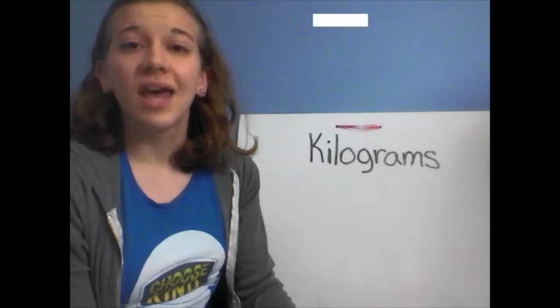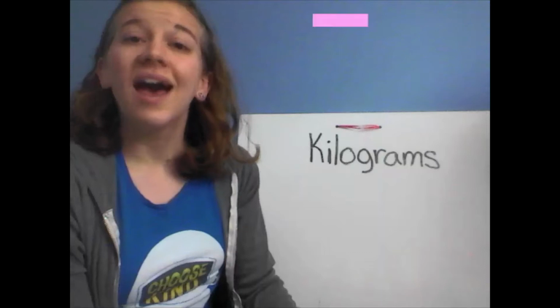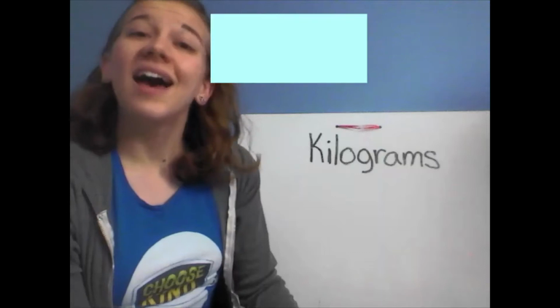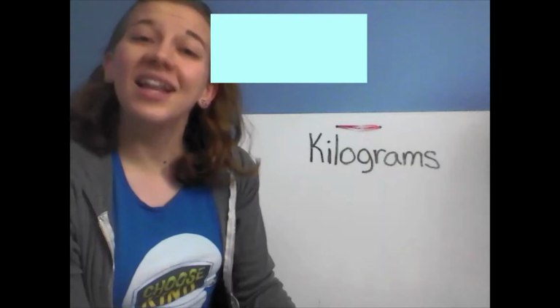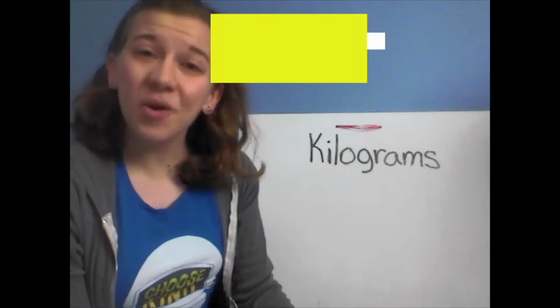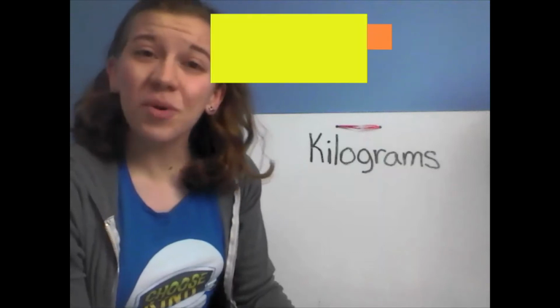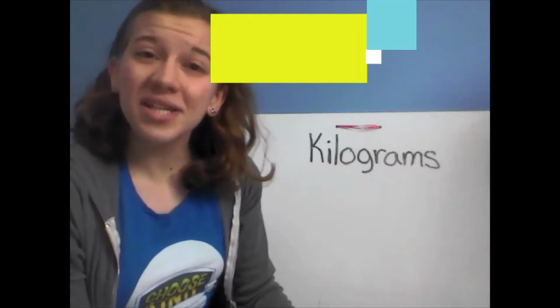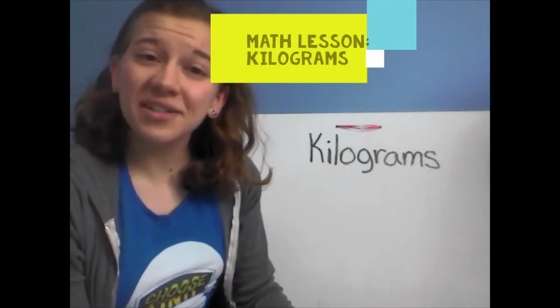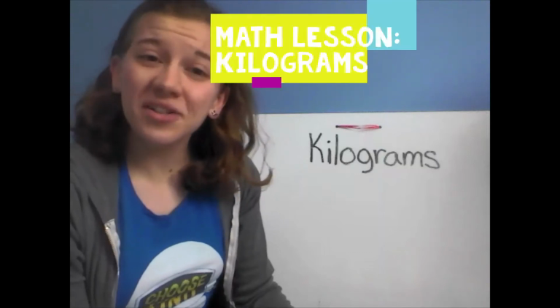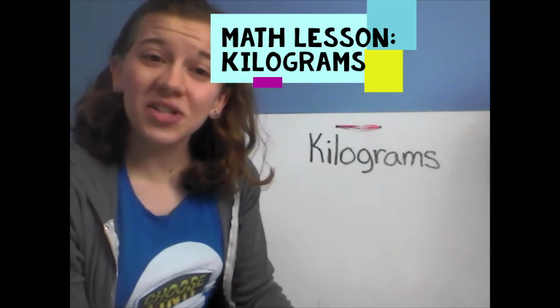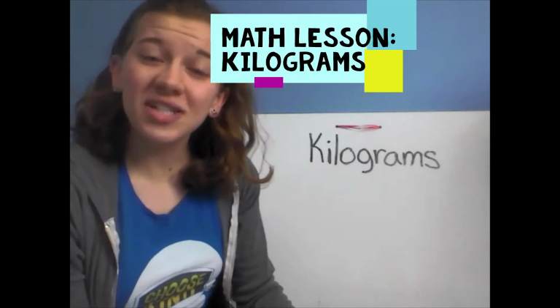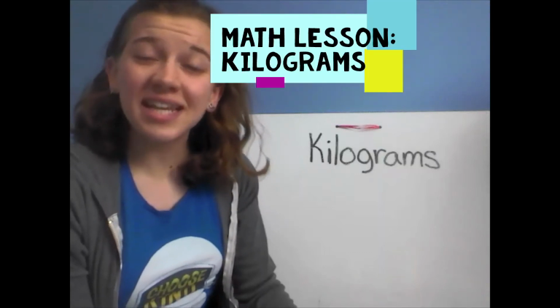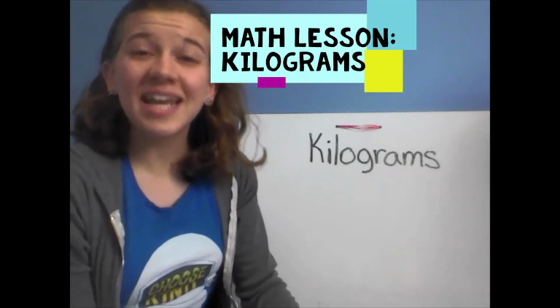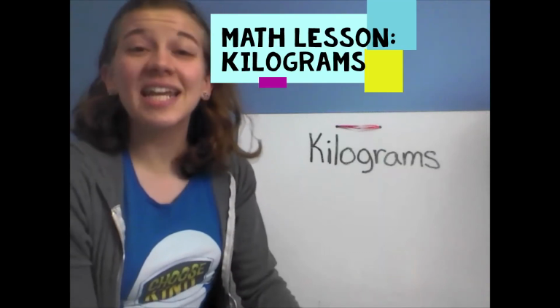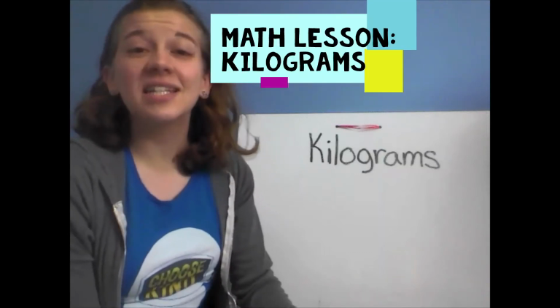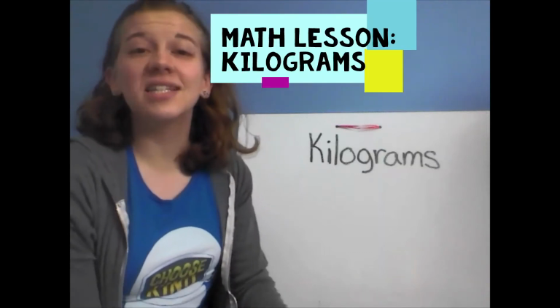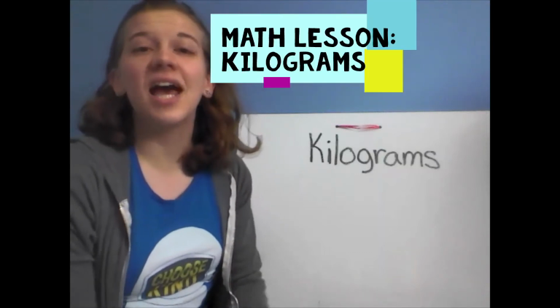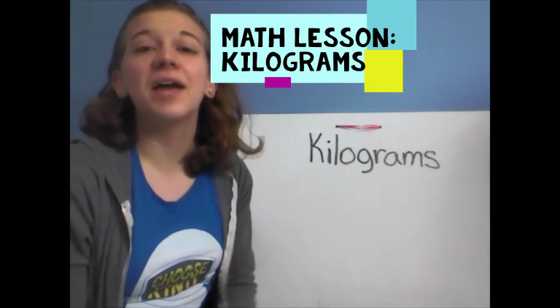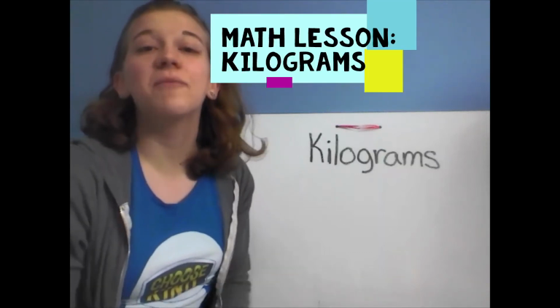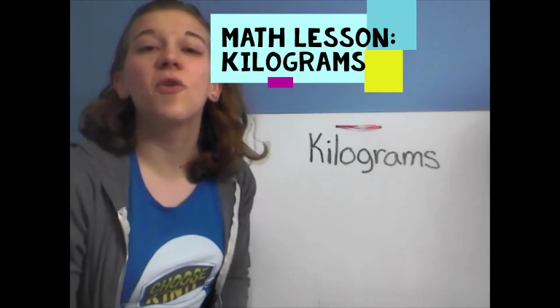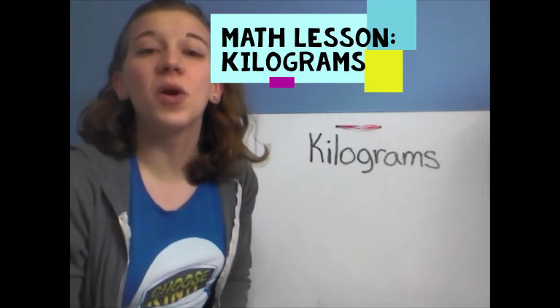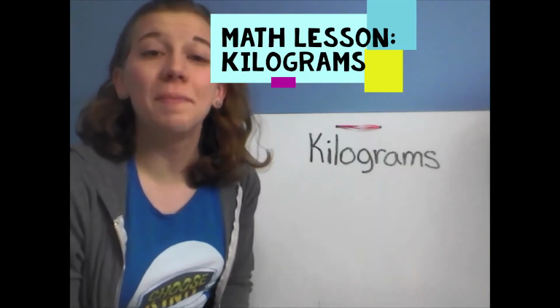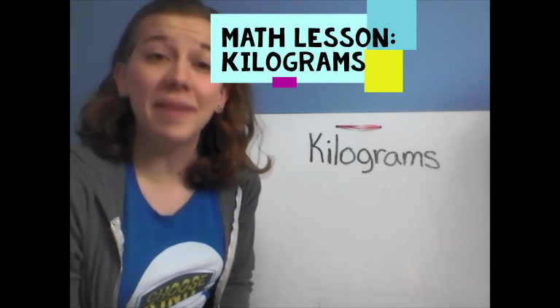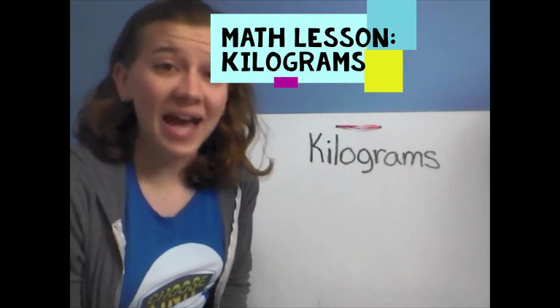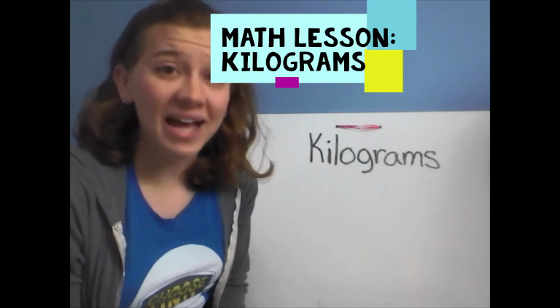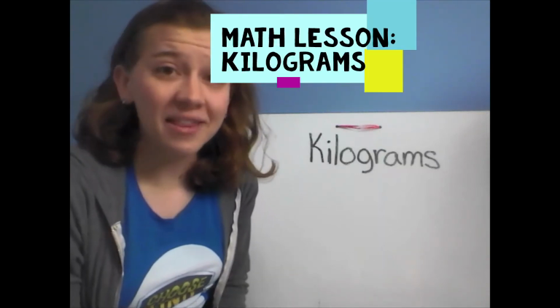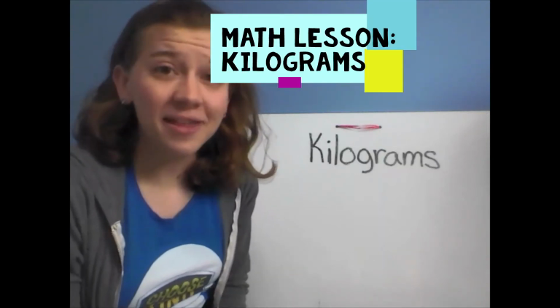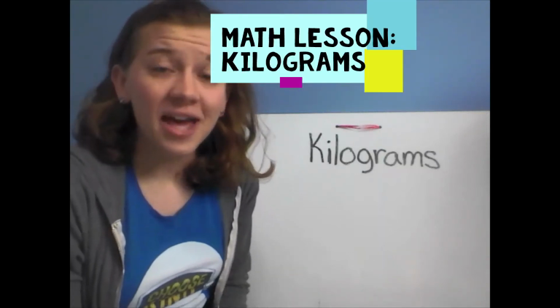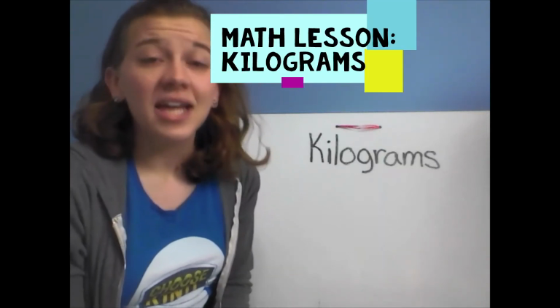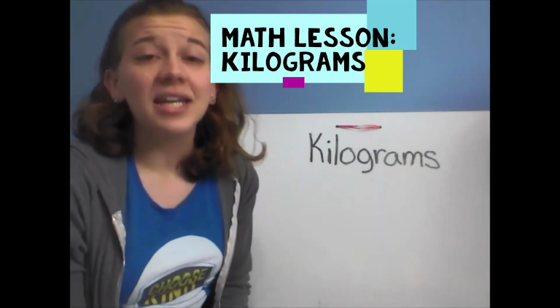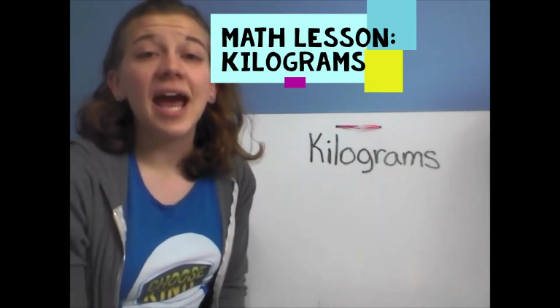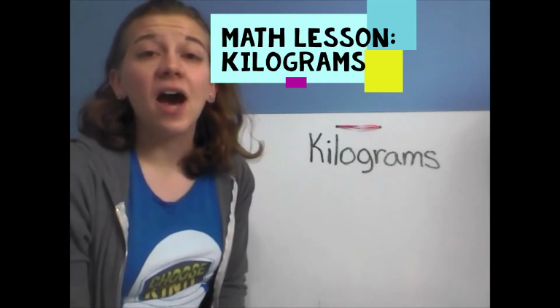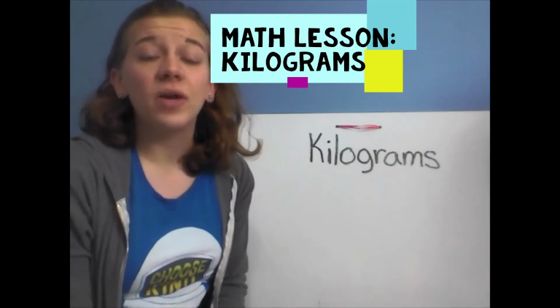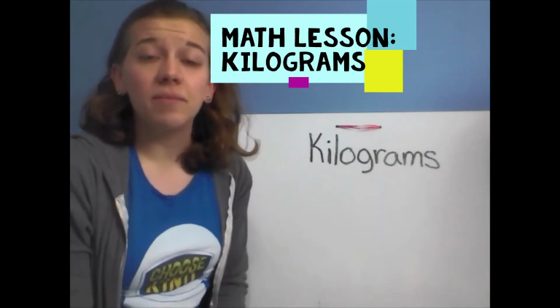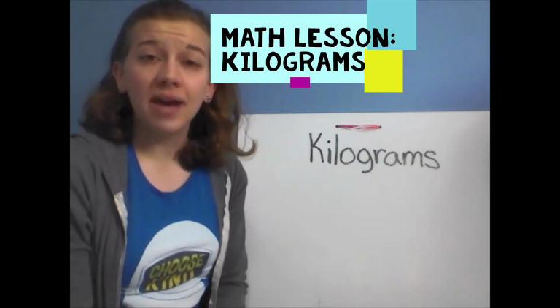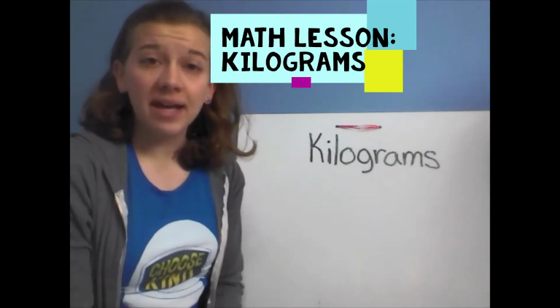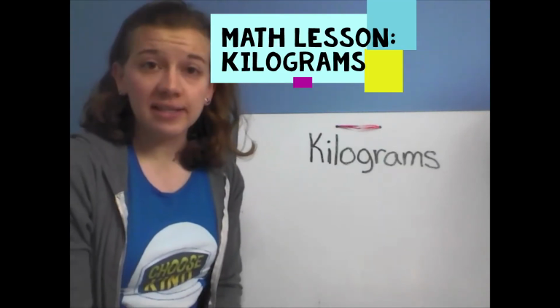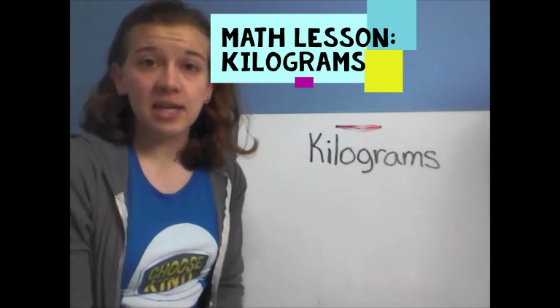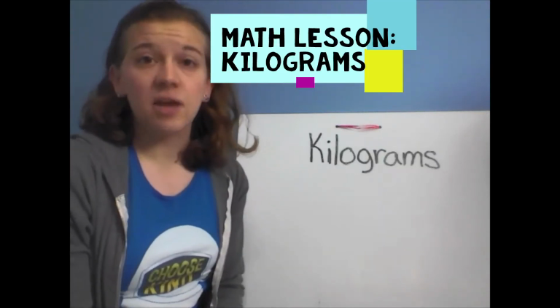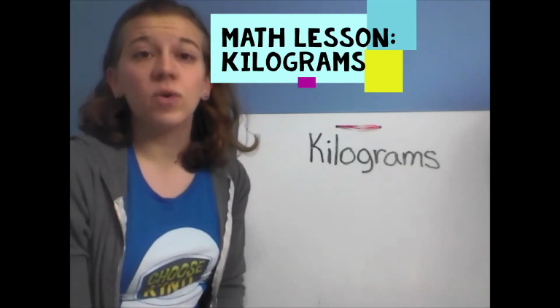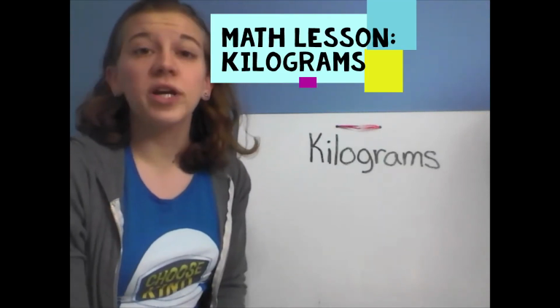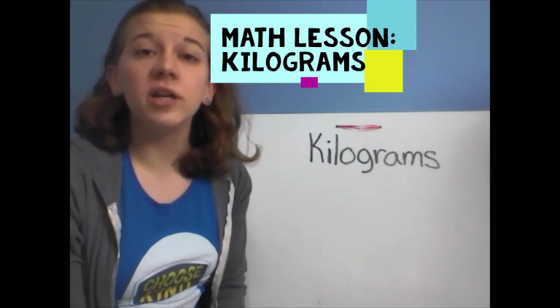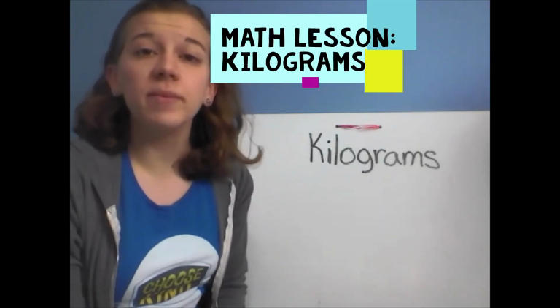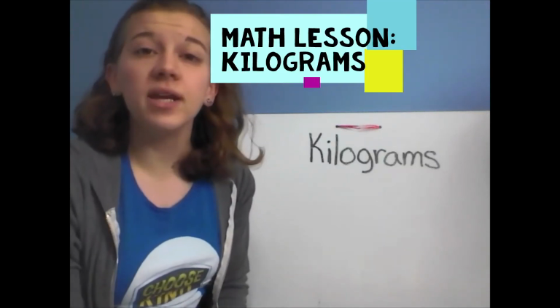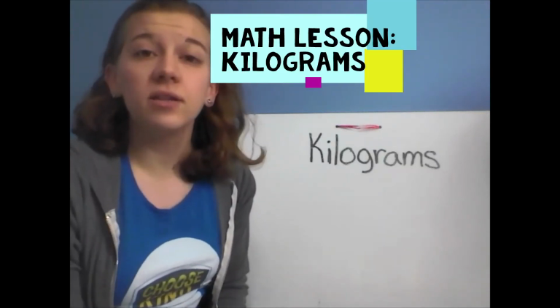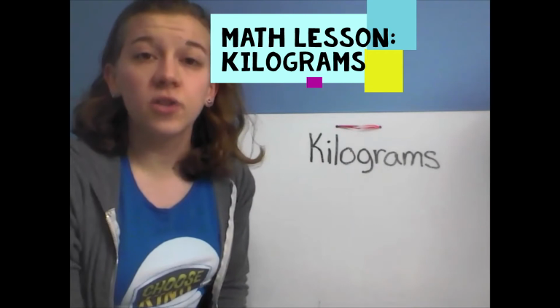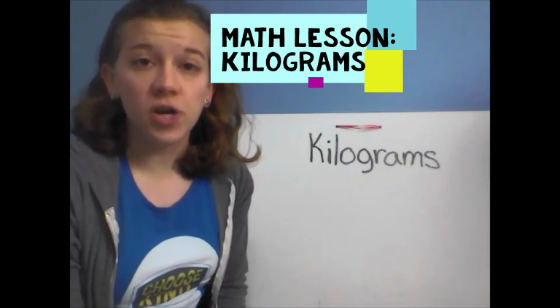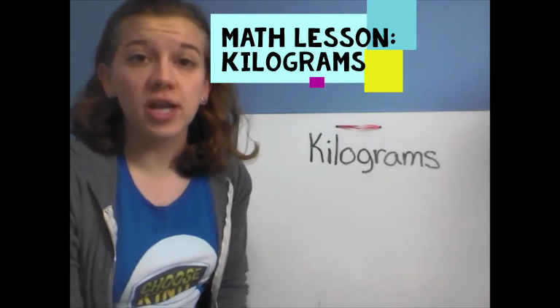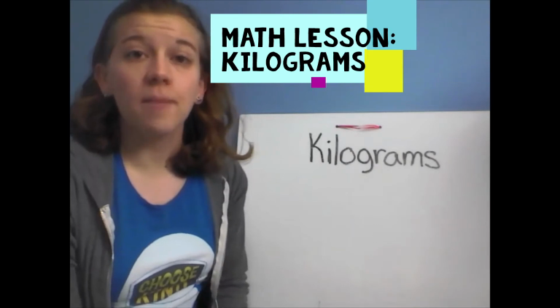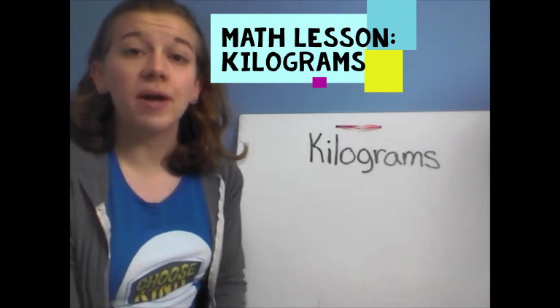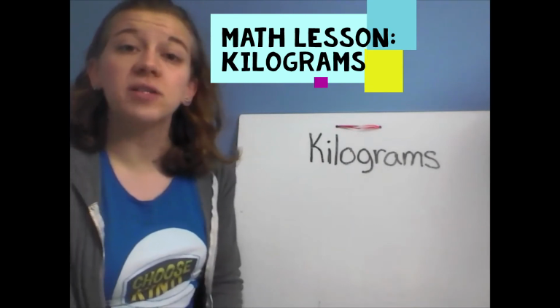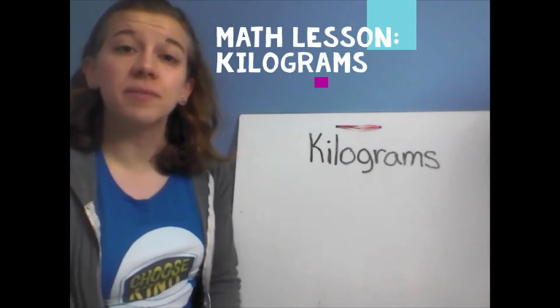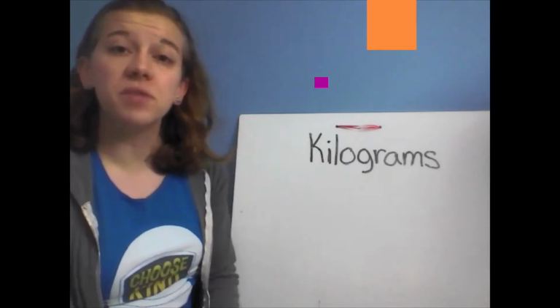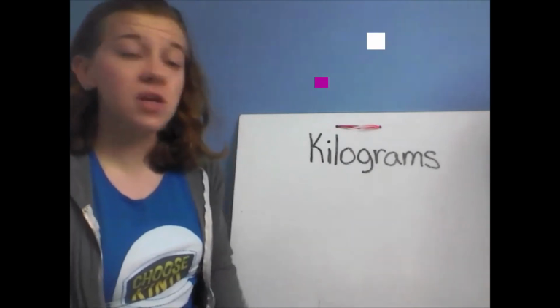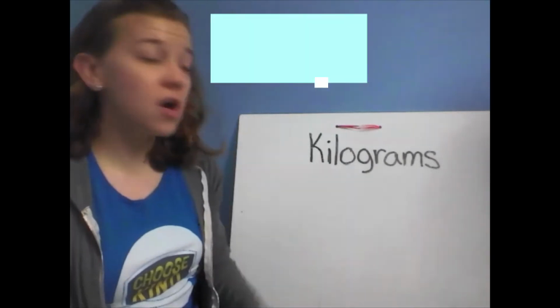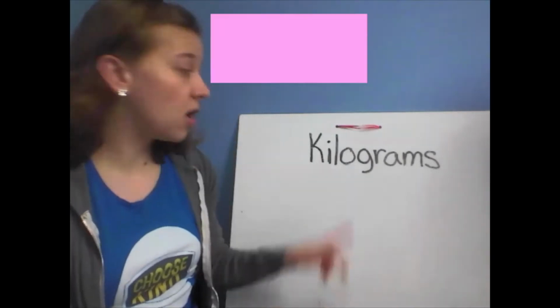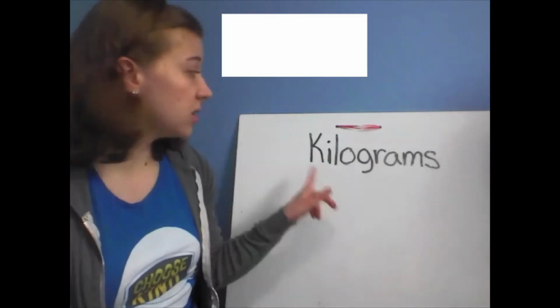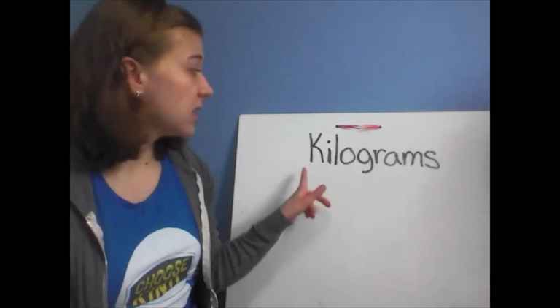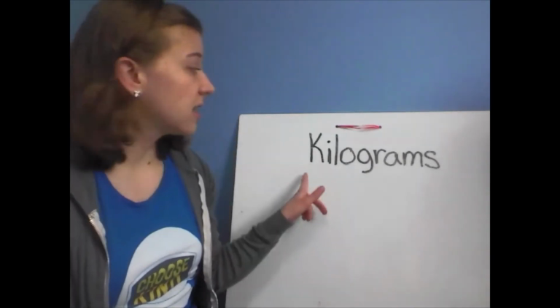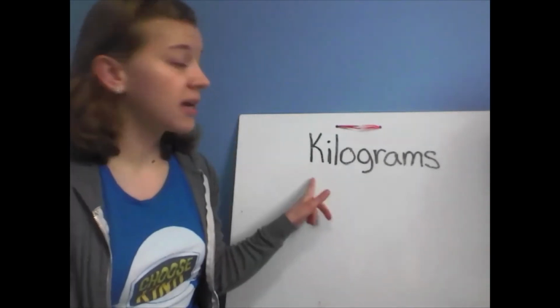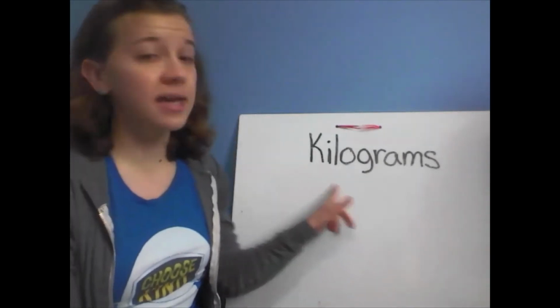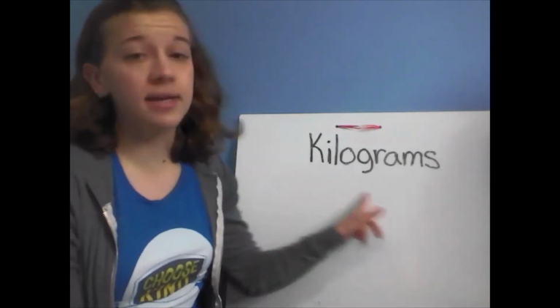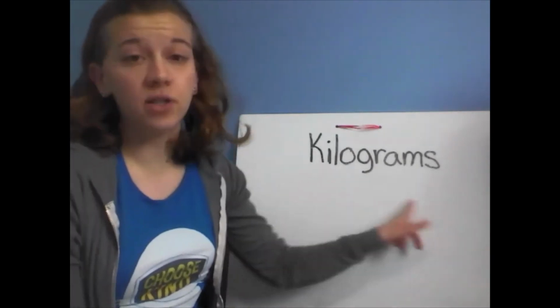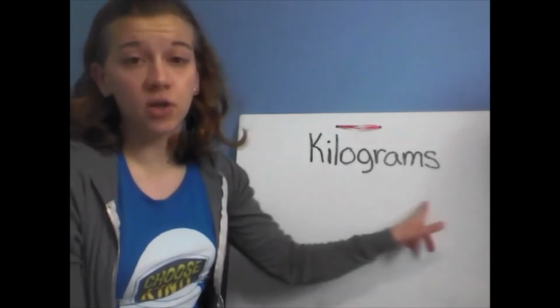Hello, boys and girls. It is time for math. In math today, we're going to be learning about something called kilograms.